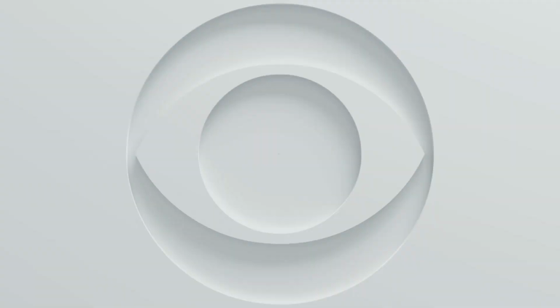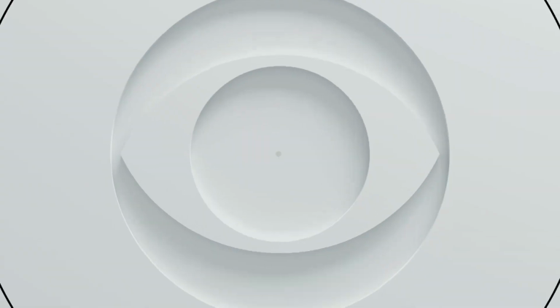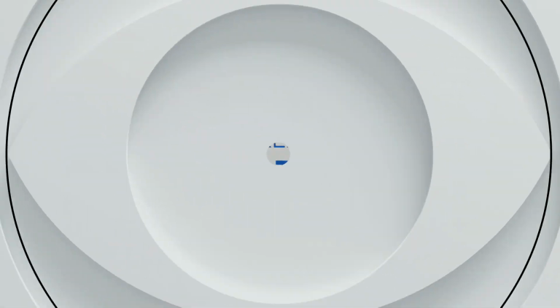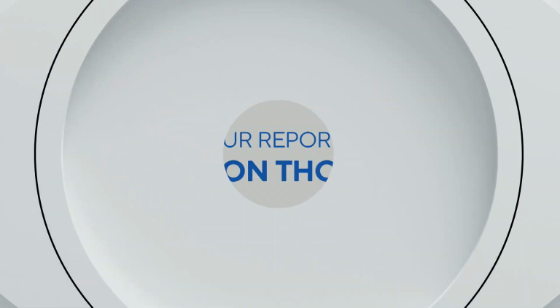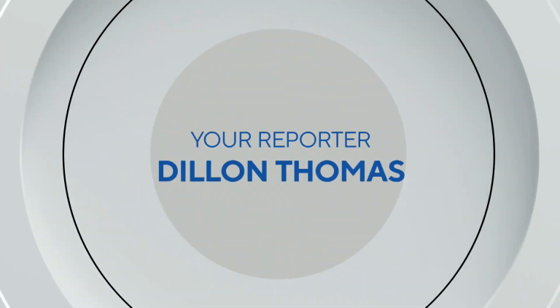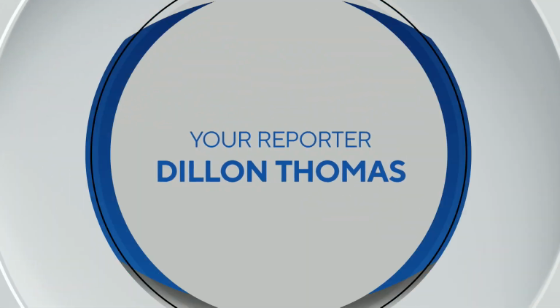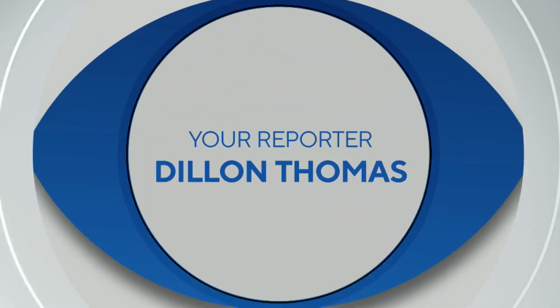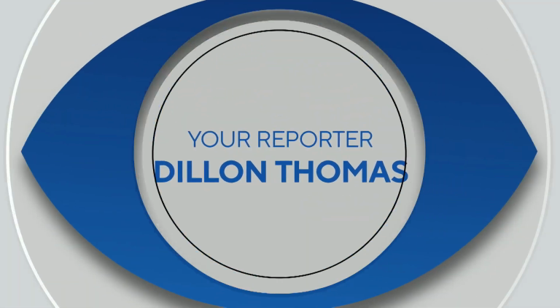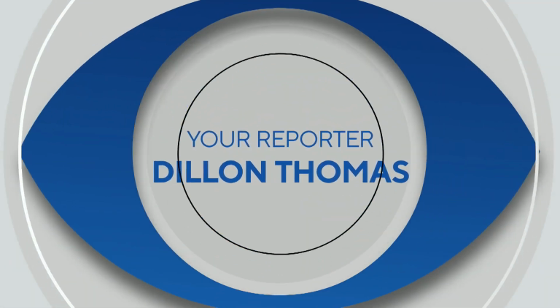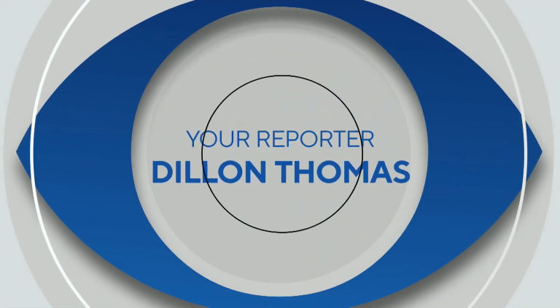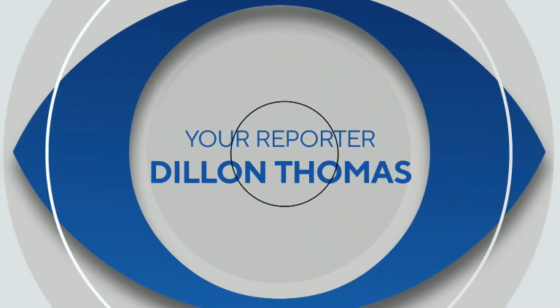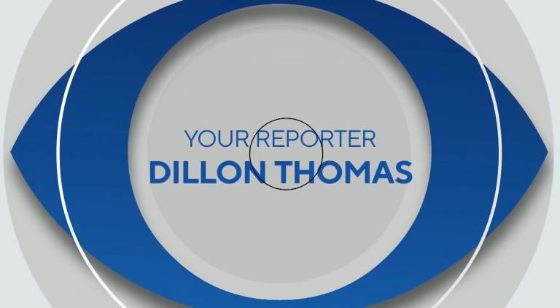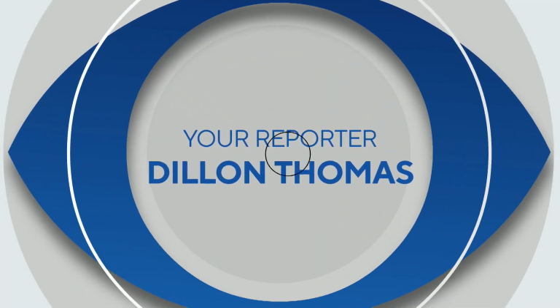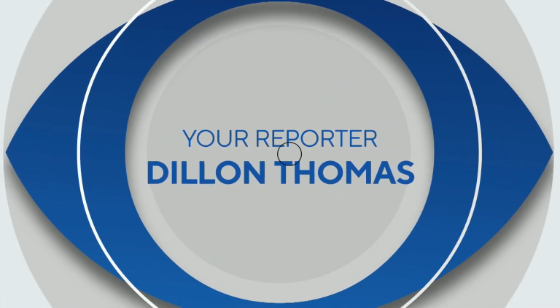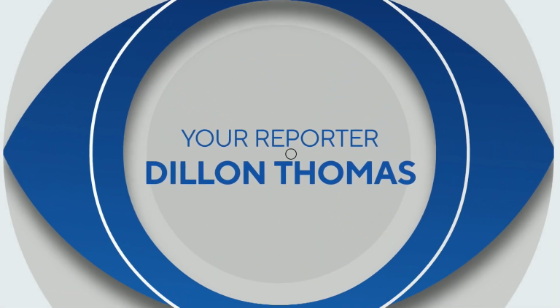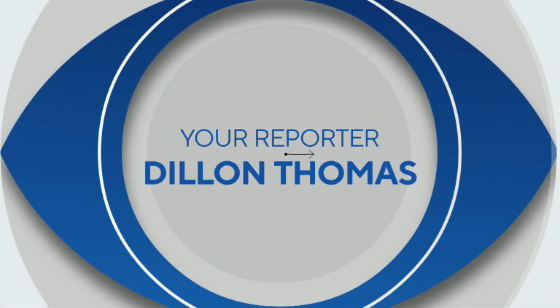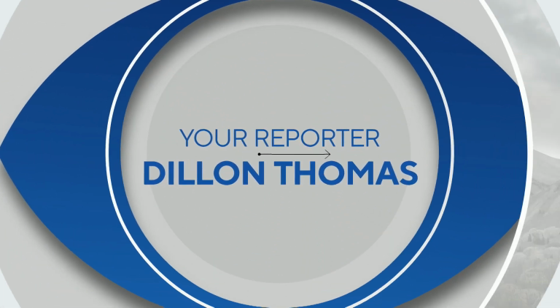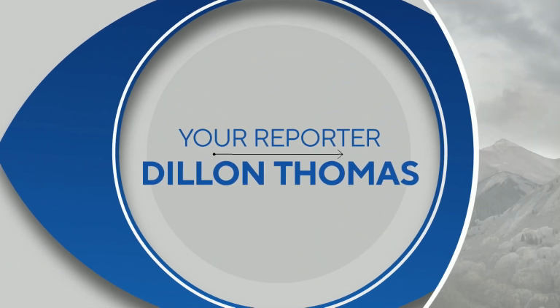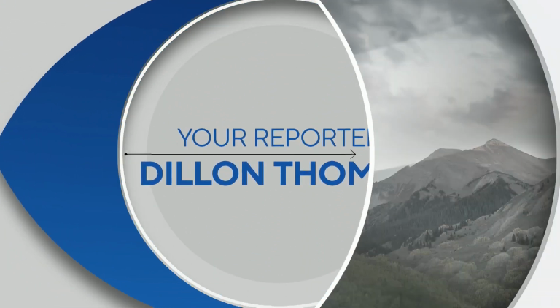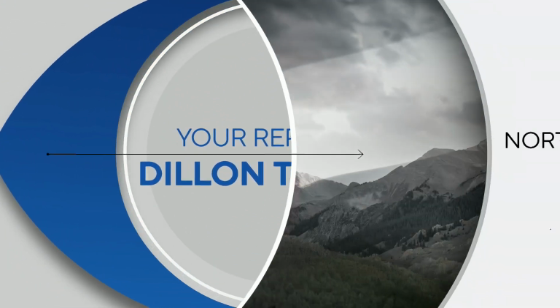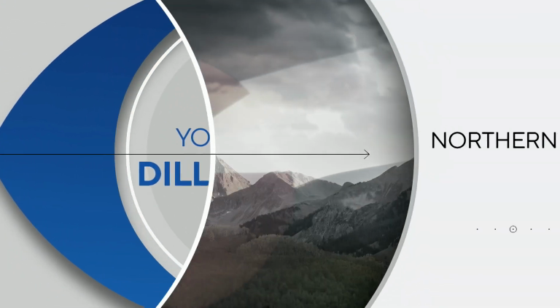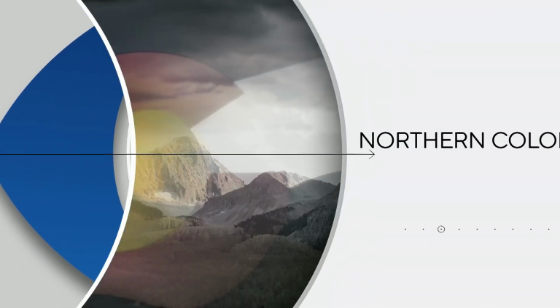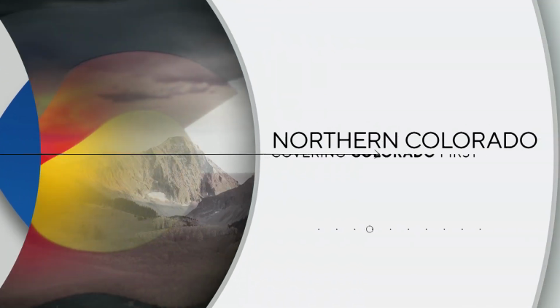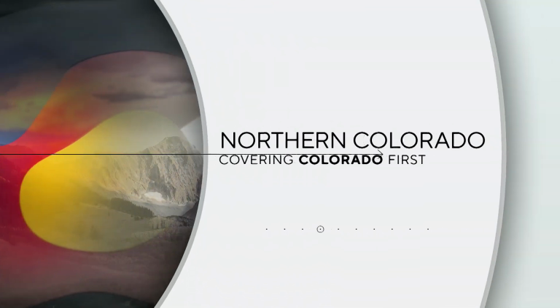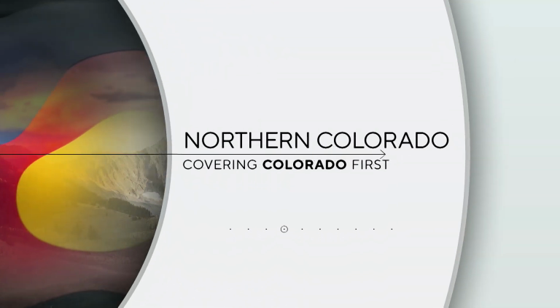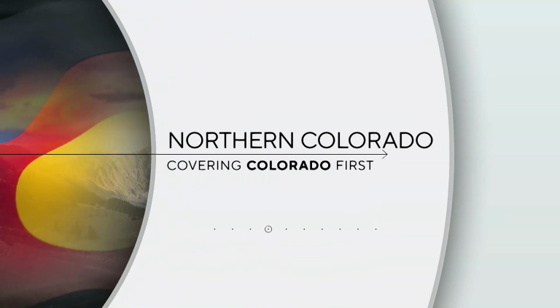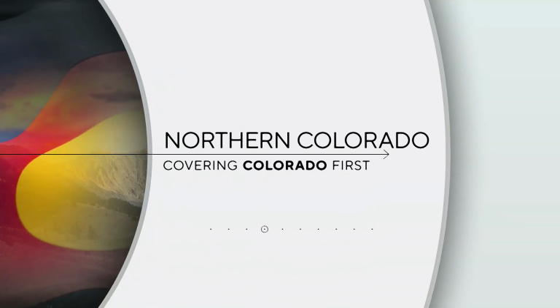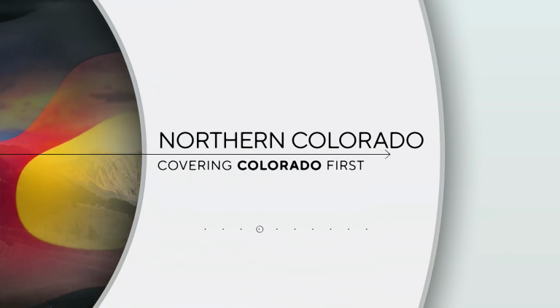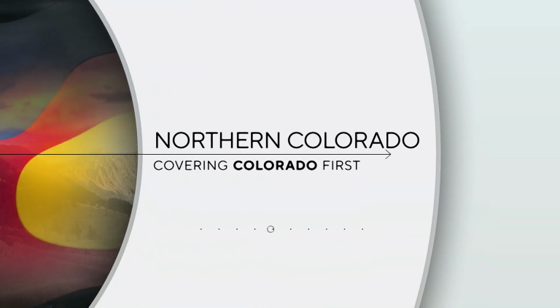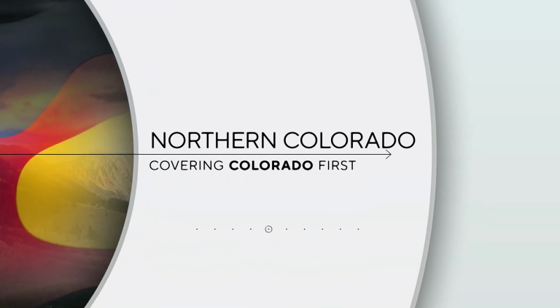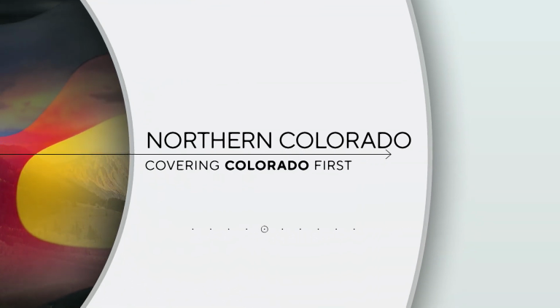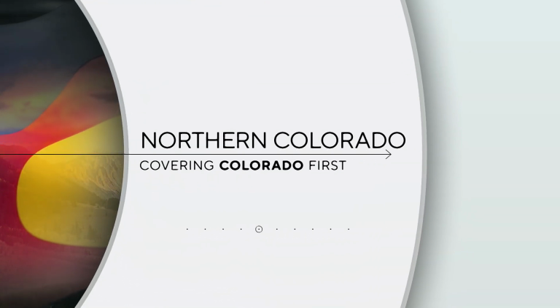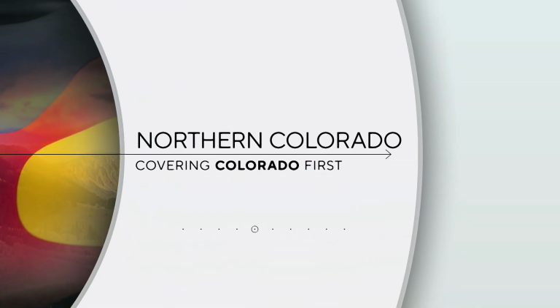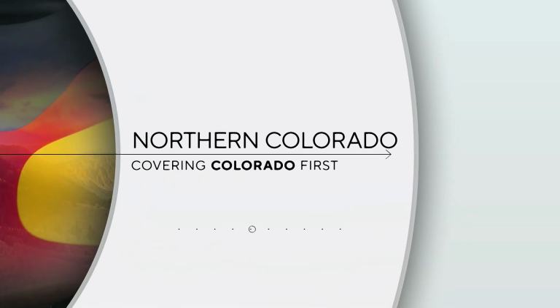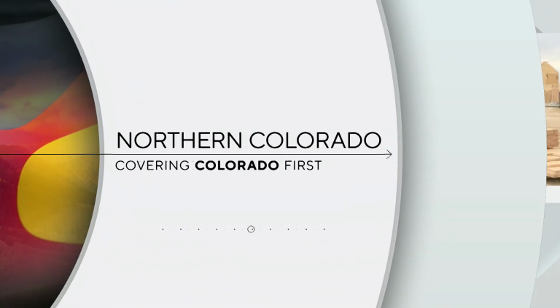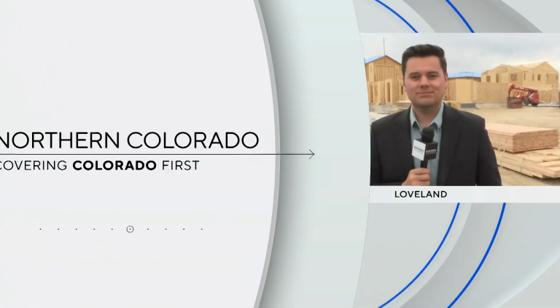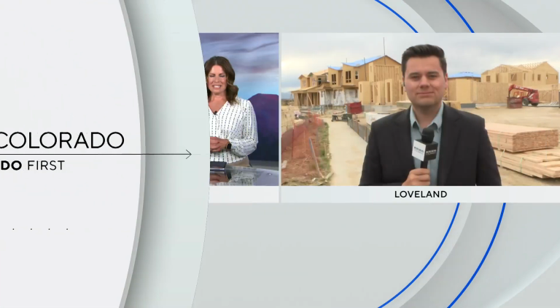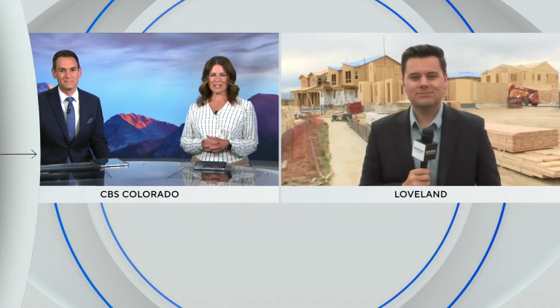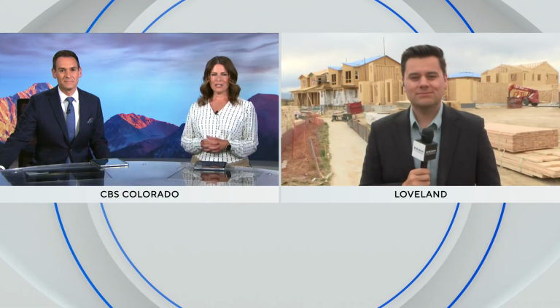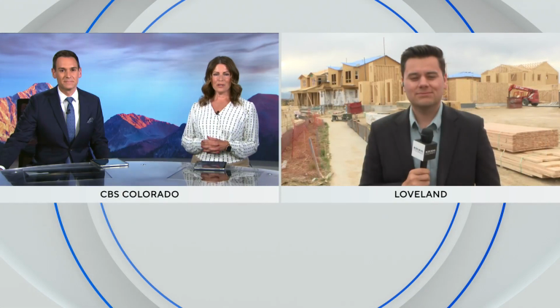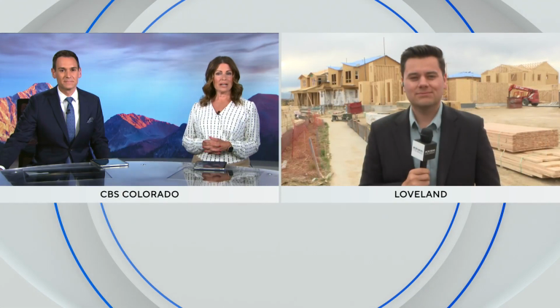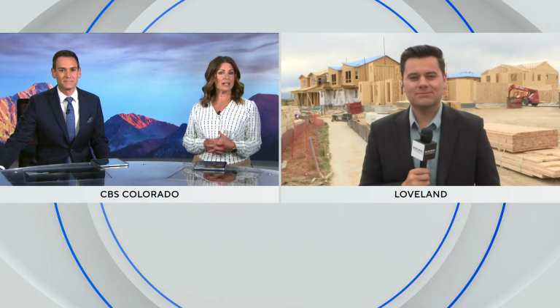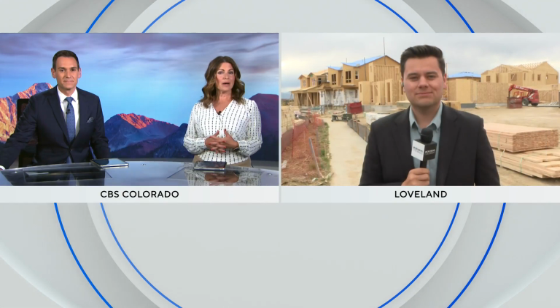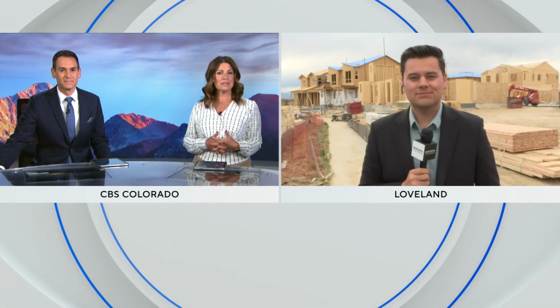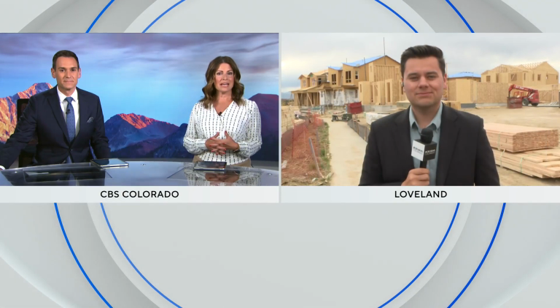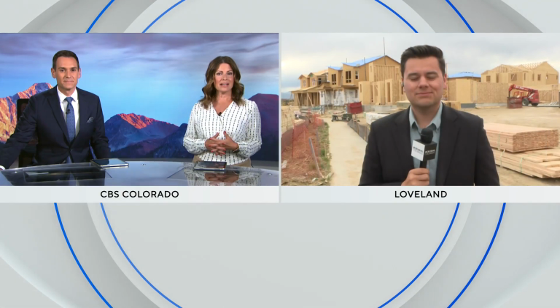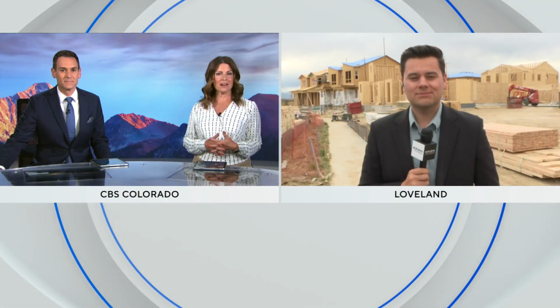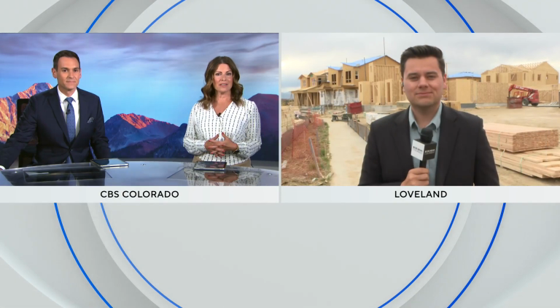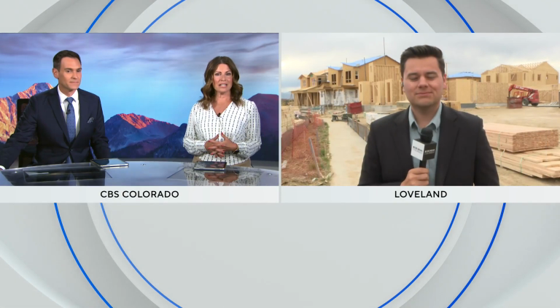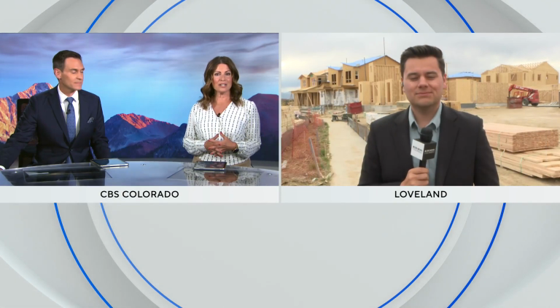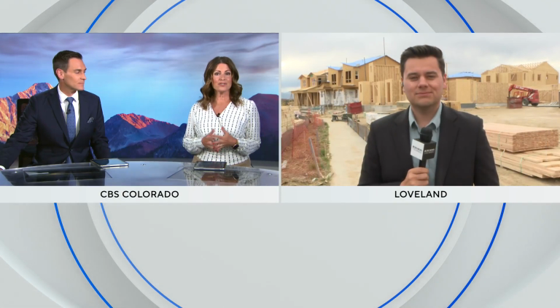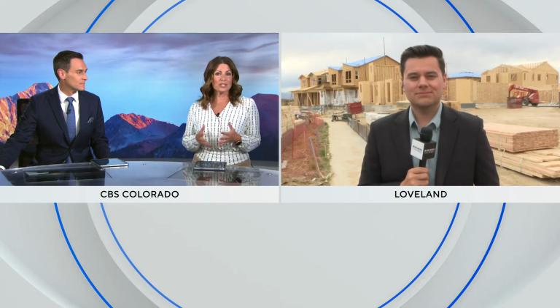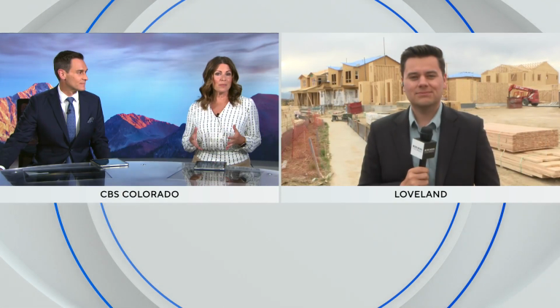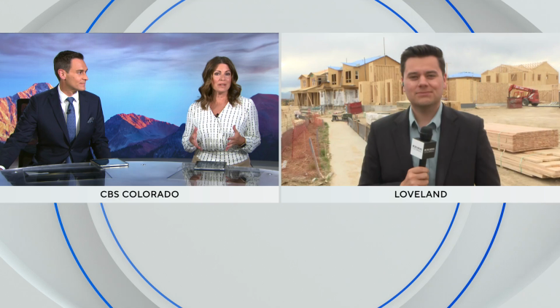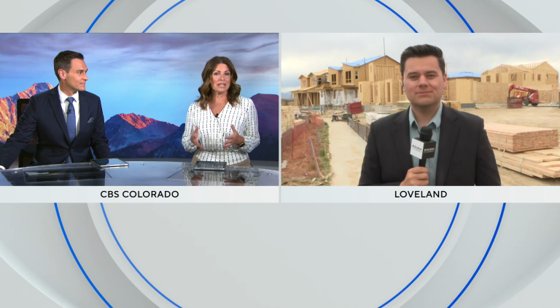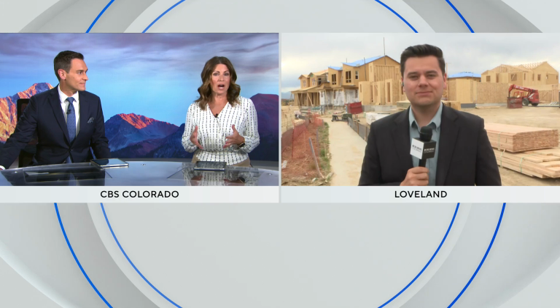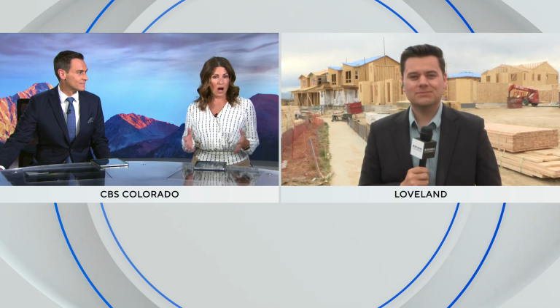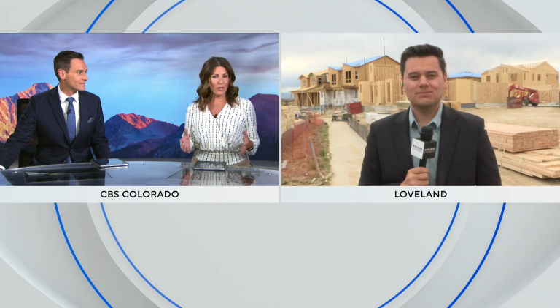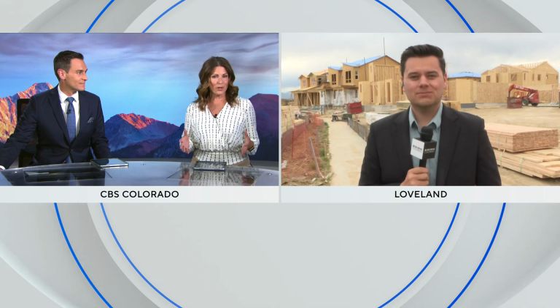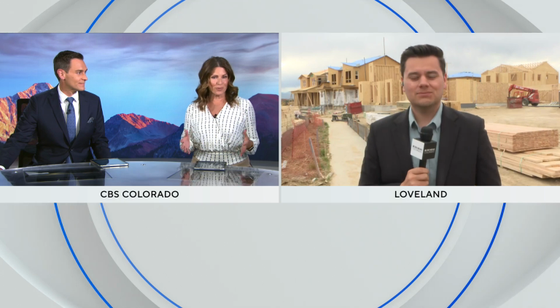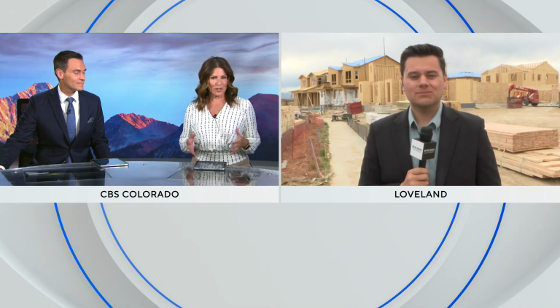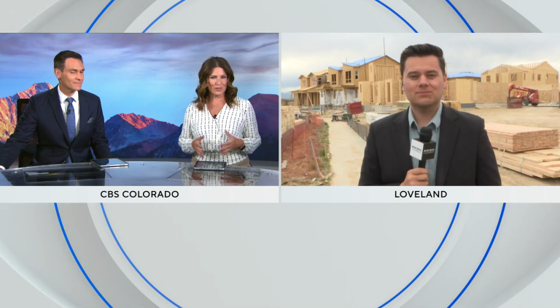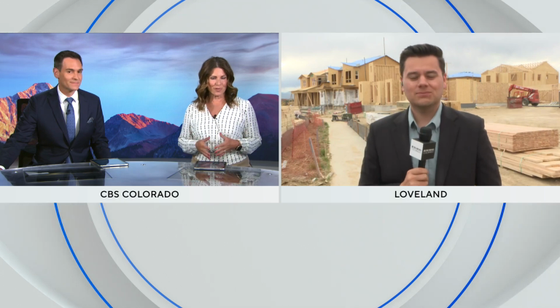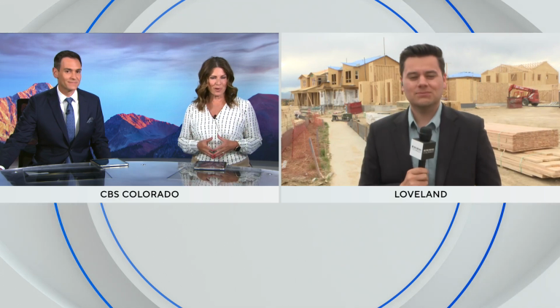Reporter Dylan Thomas joins us live tonight in Loveland with an update on the Chimney Hollow Reservoir.